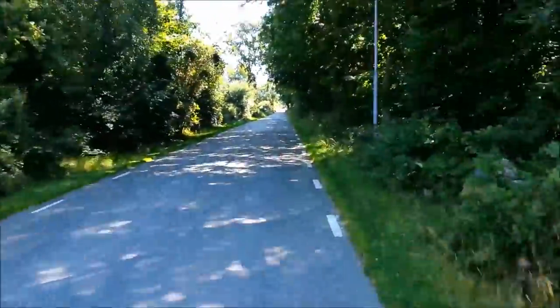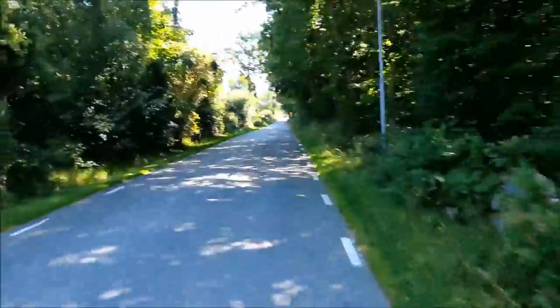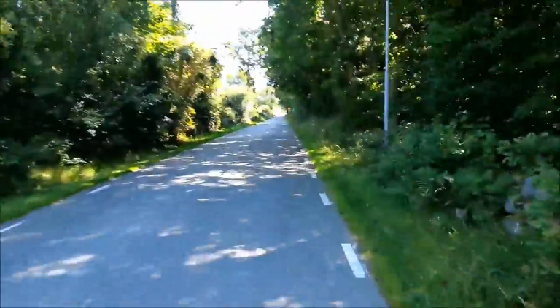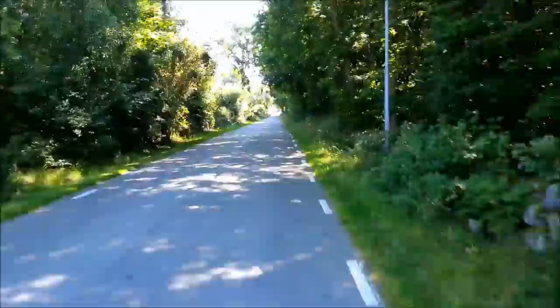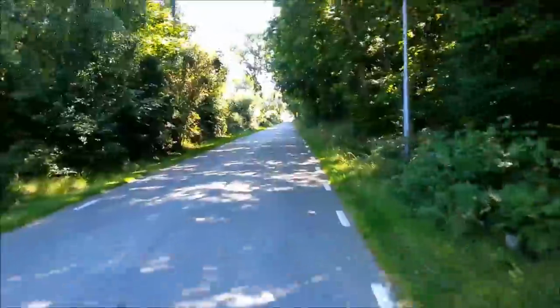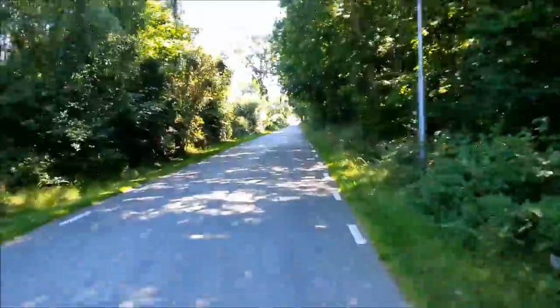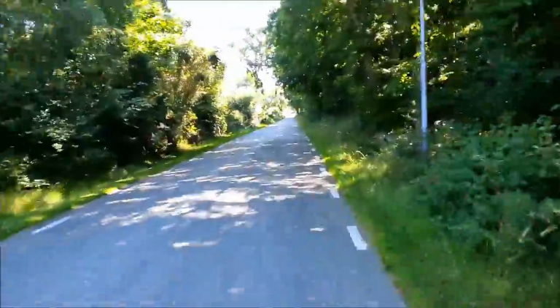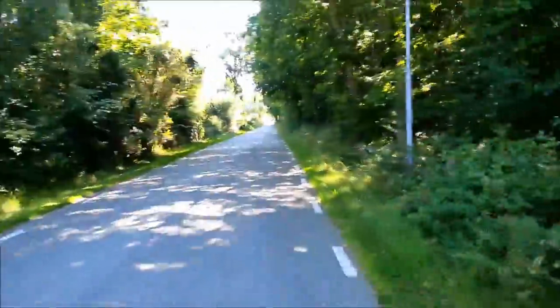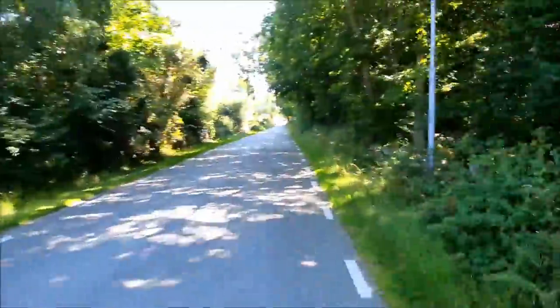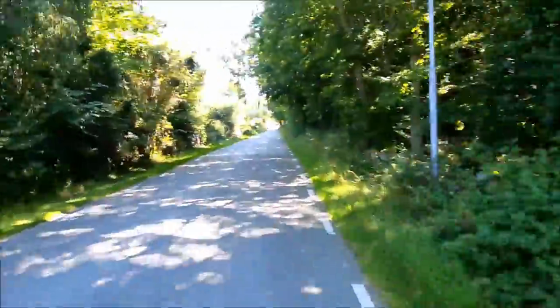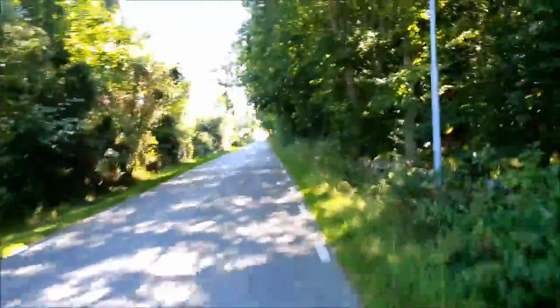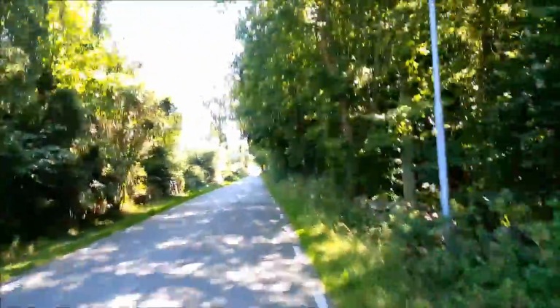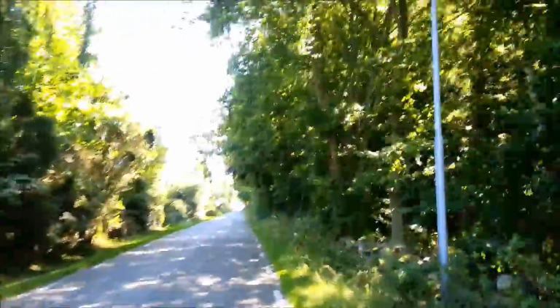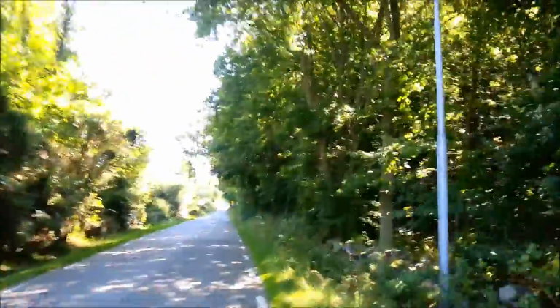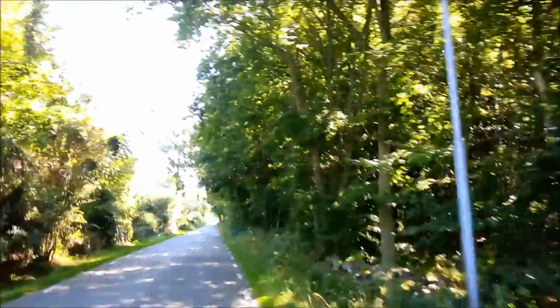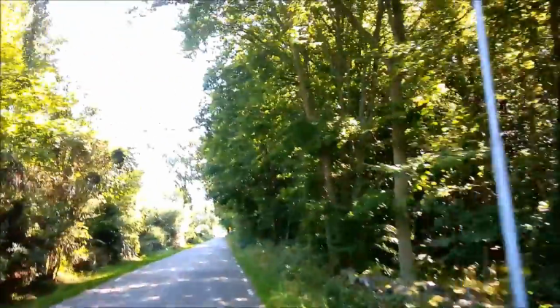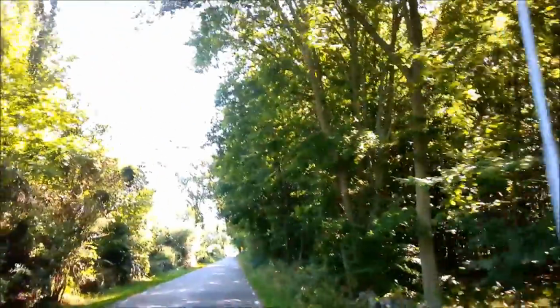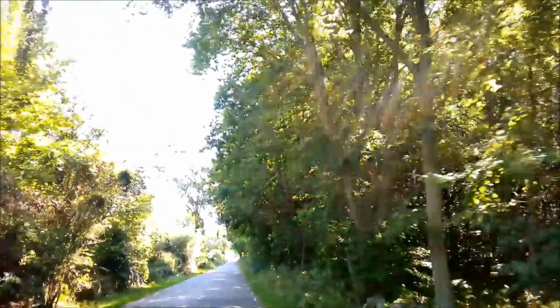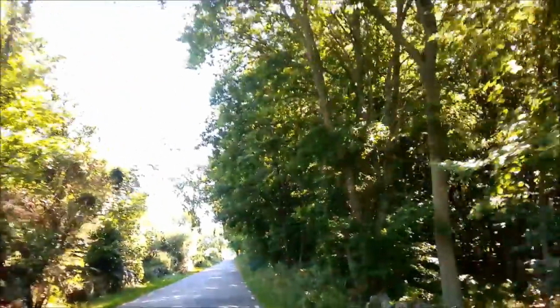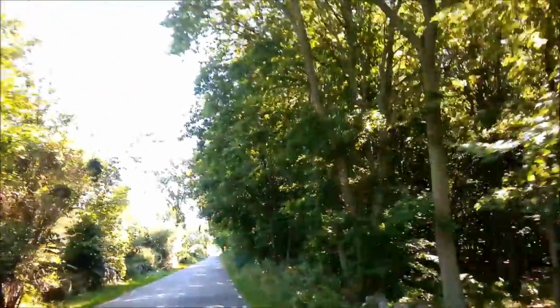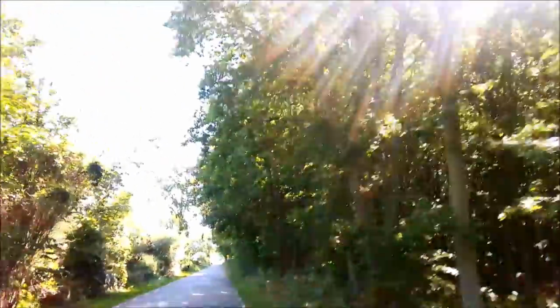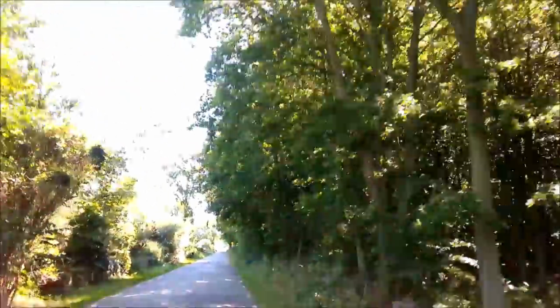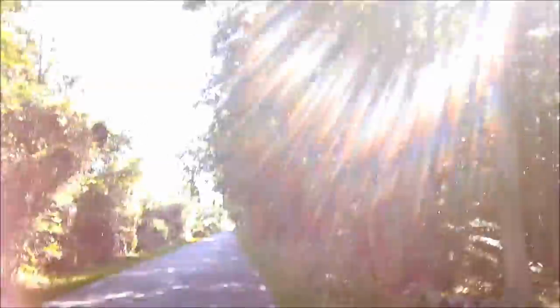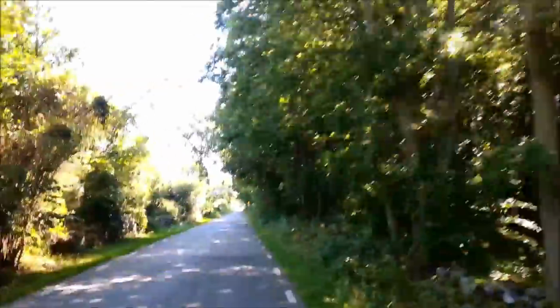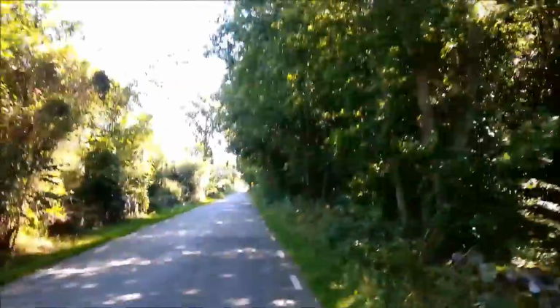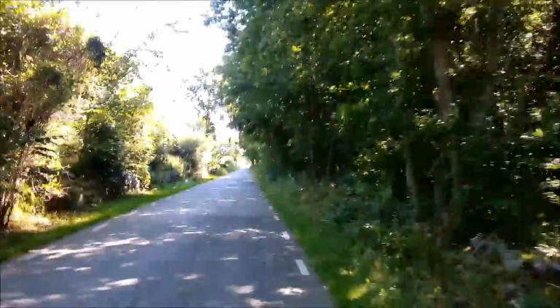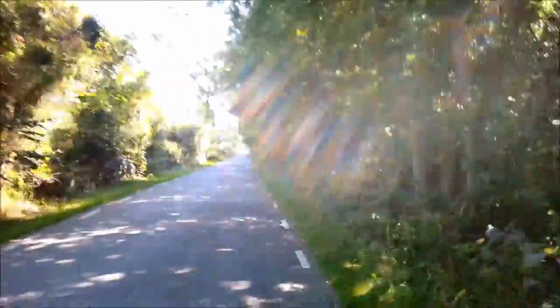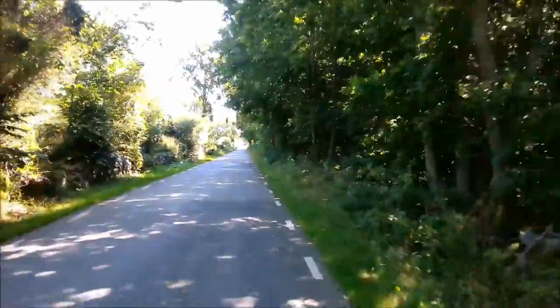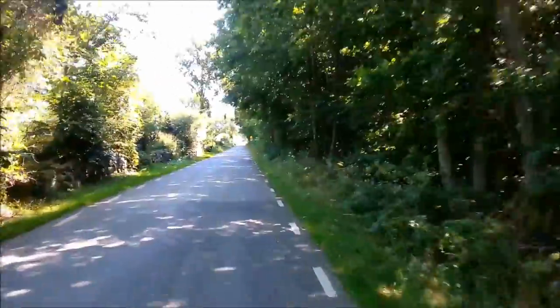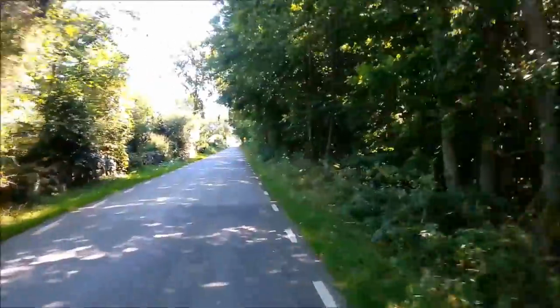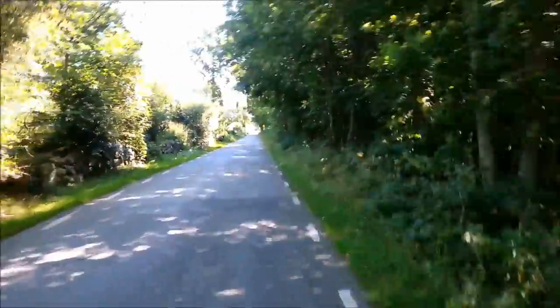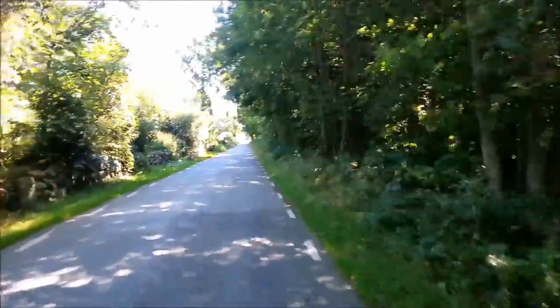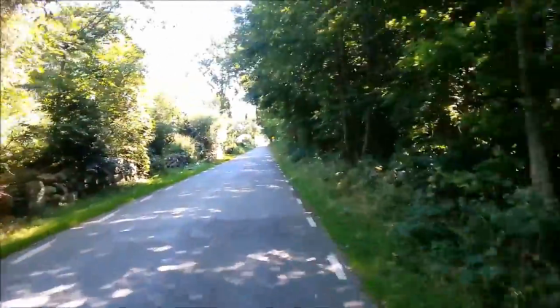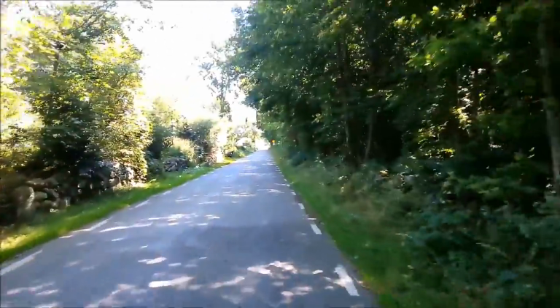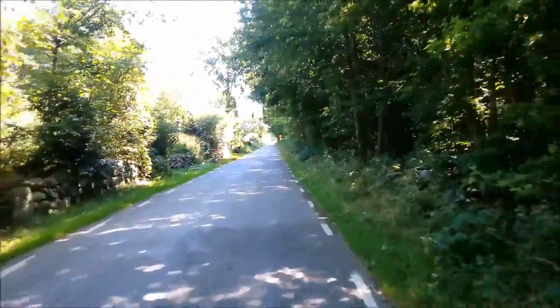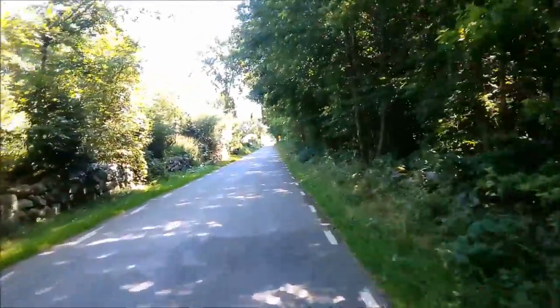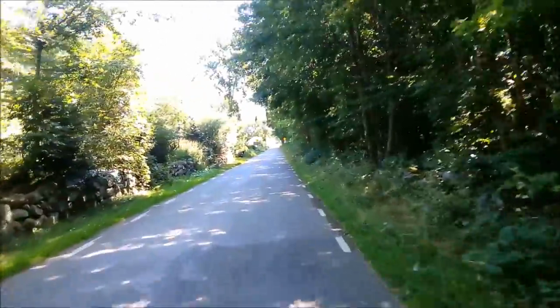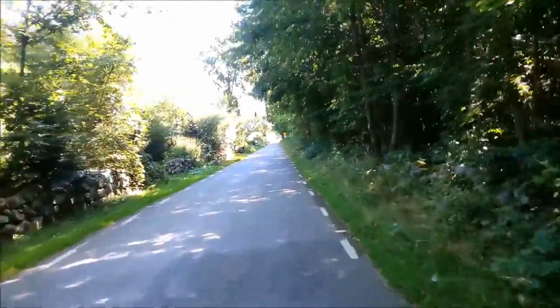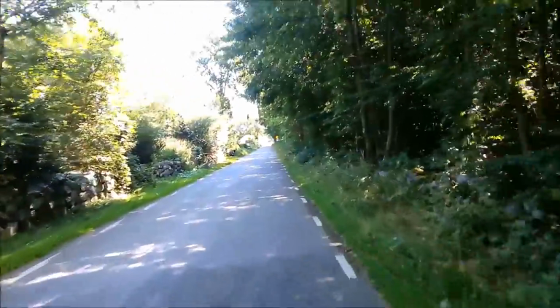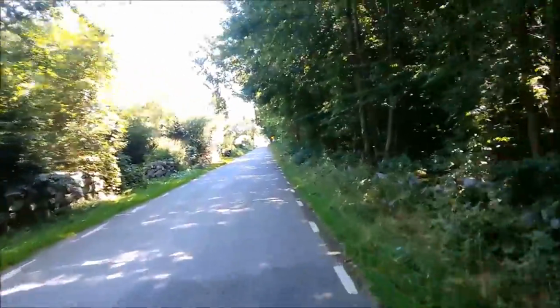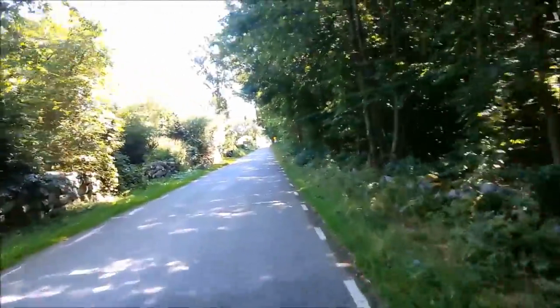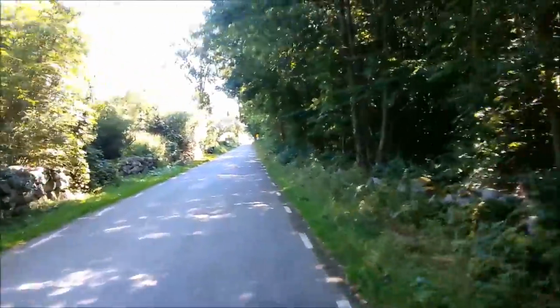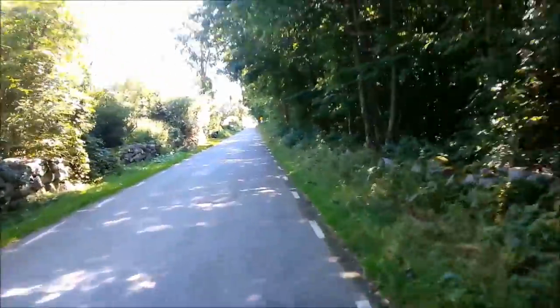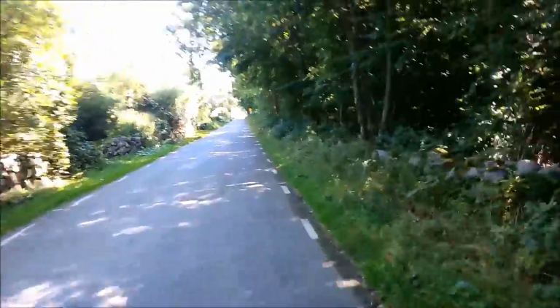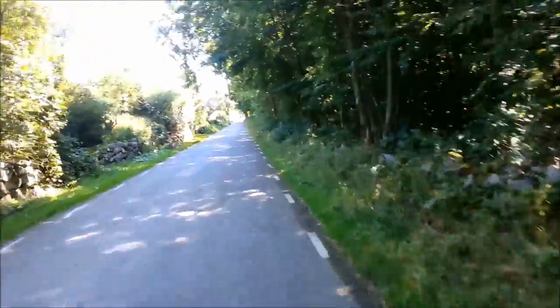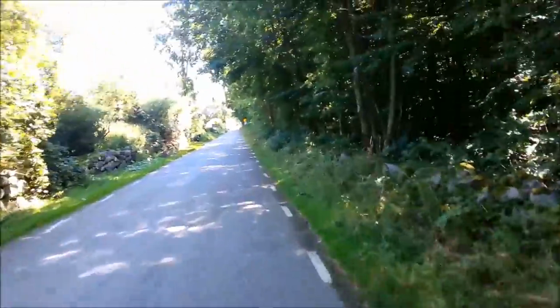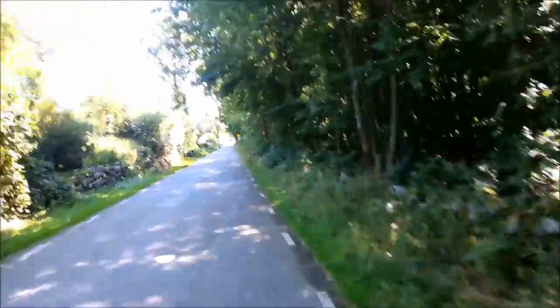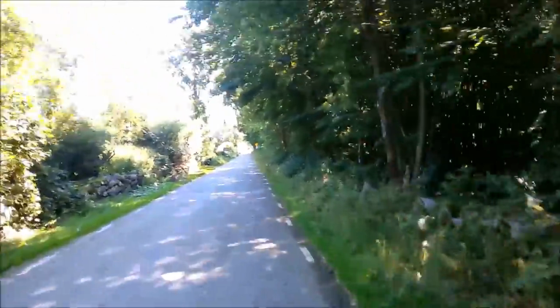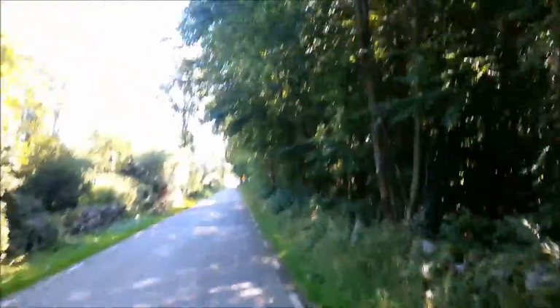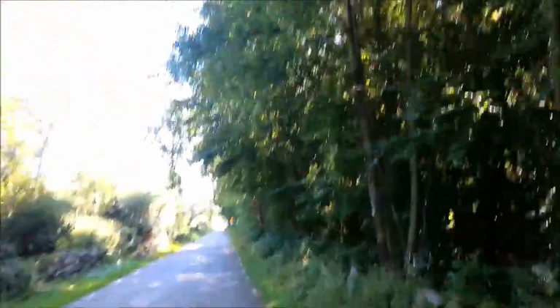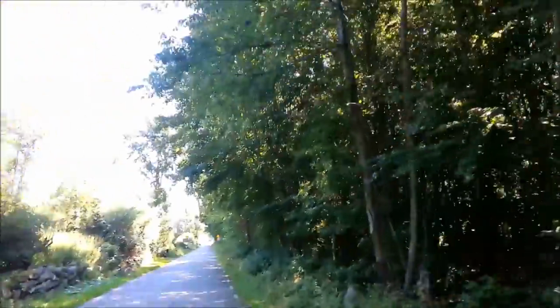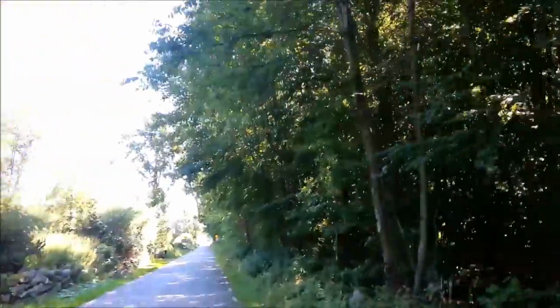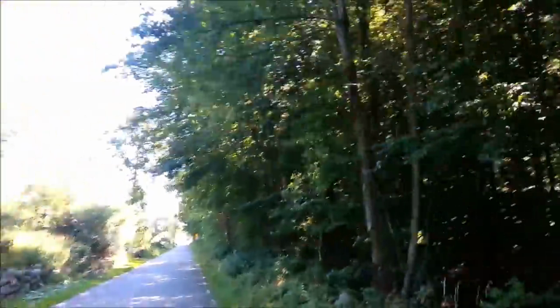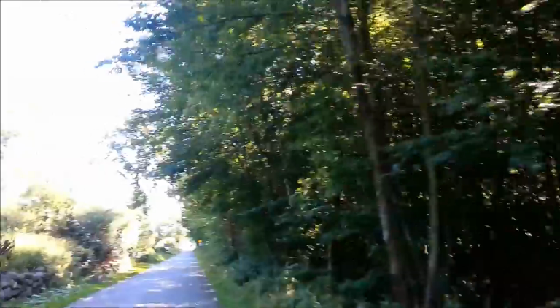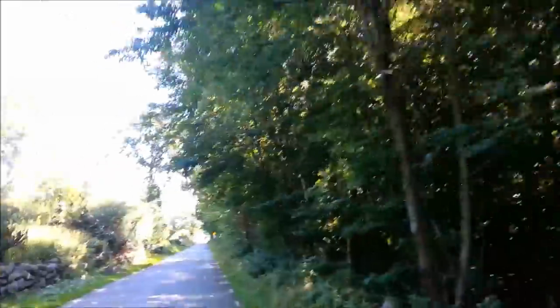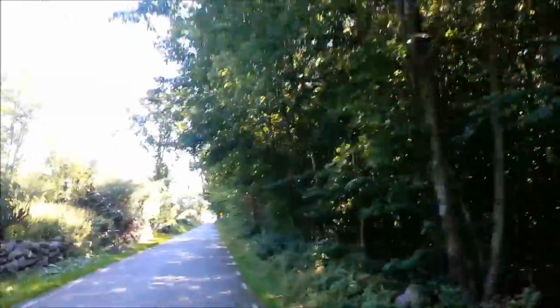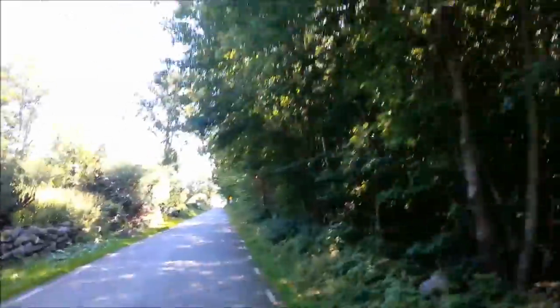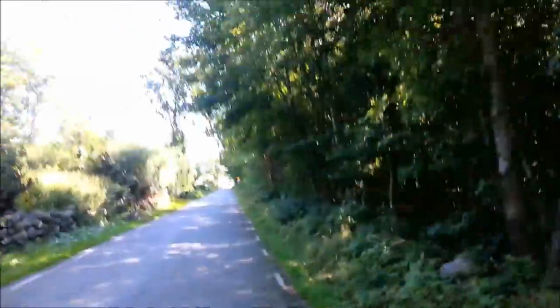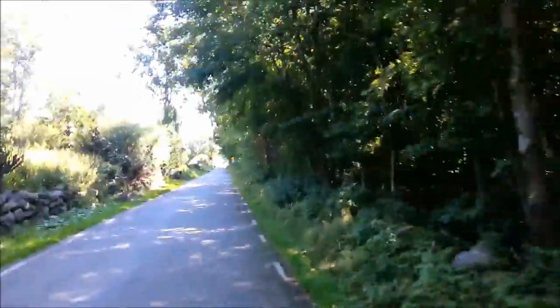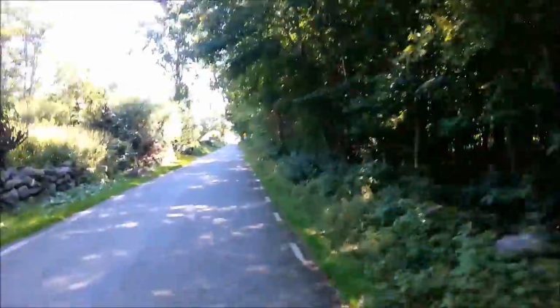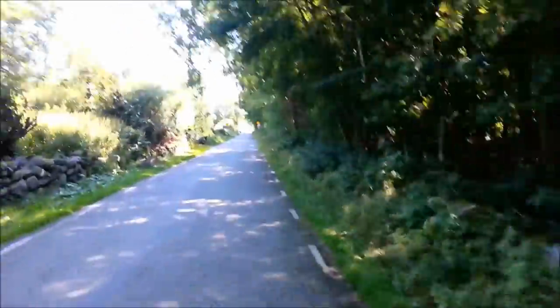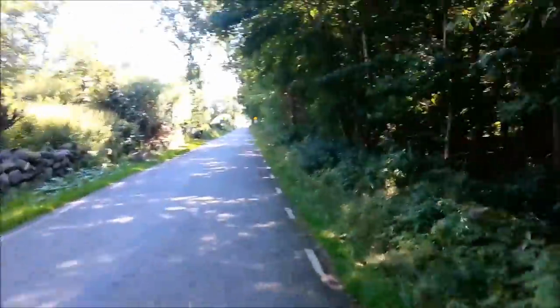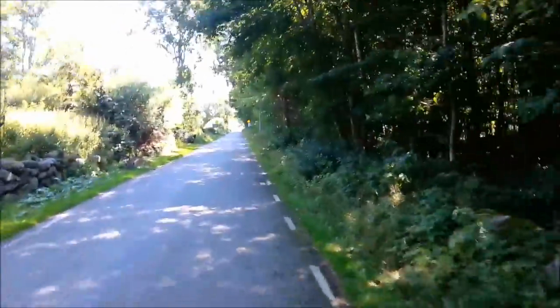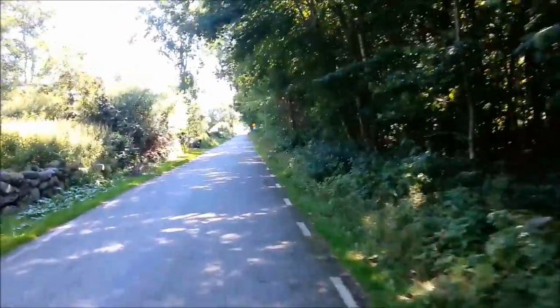This is nice — it's like you're in a tunnel because the trees are so tall and so thick.